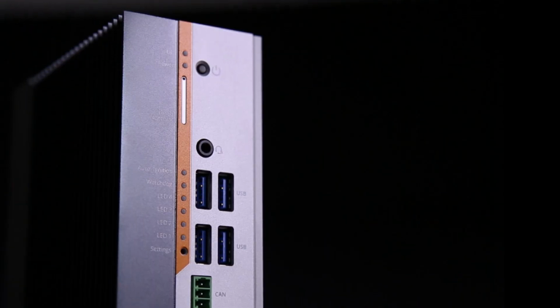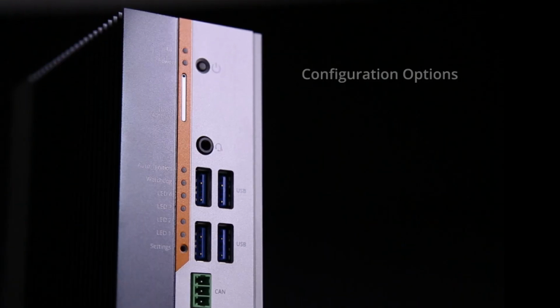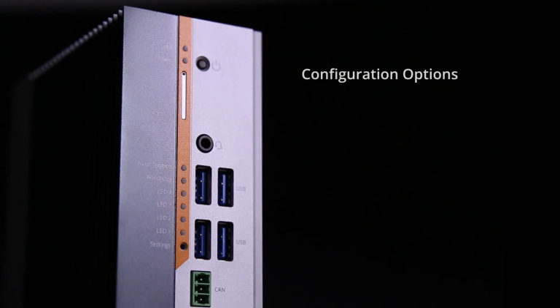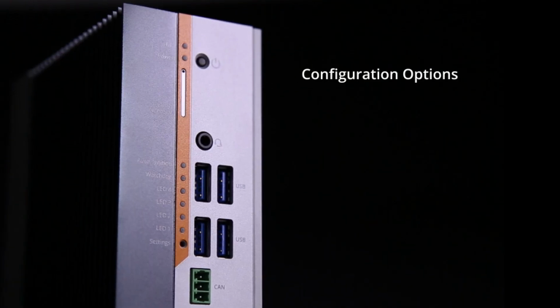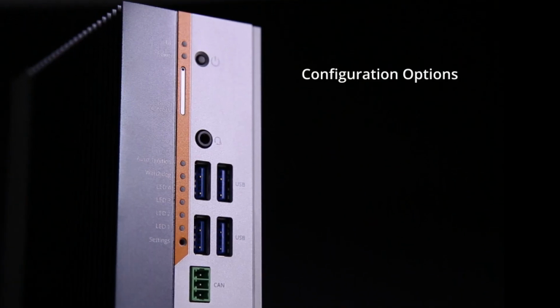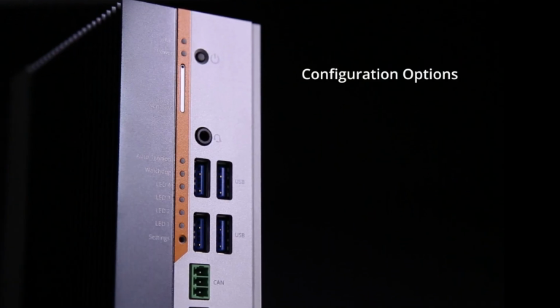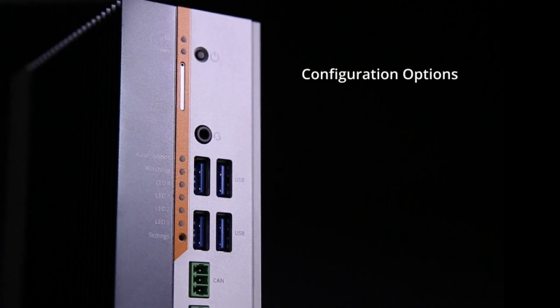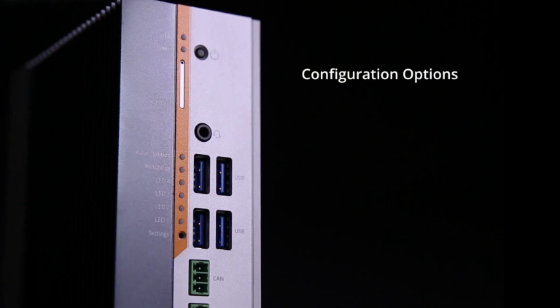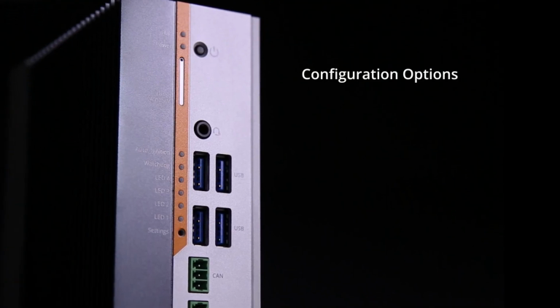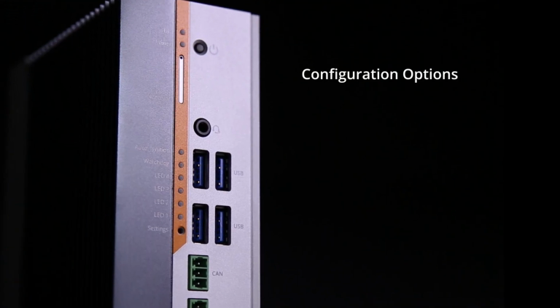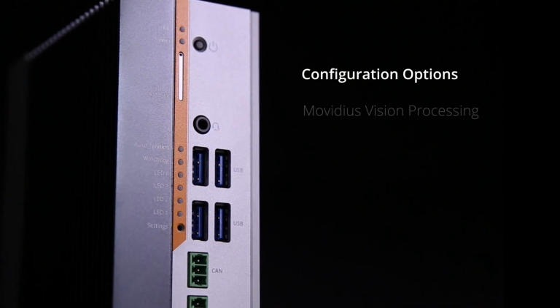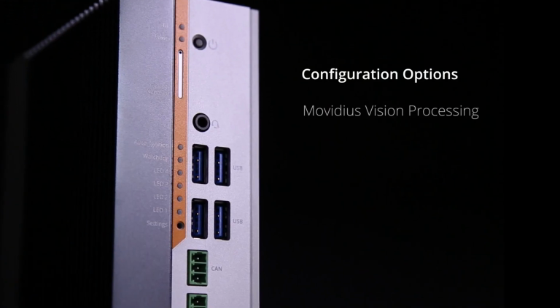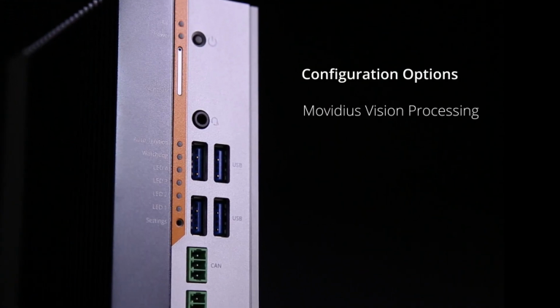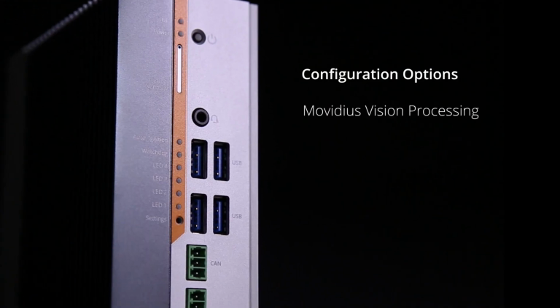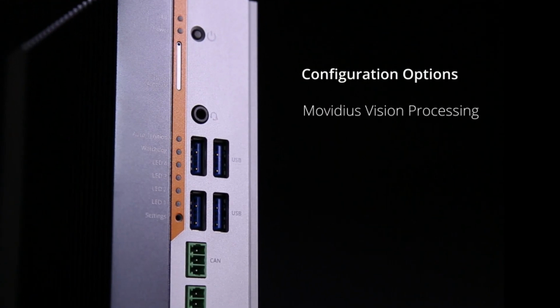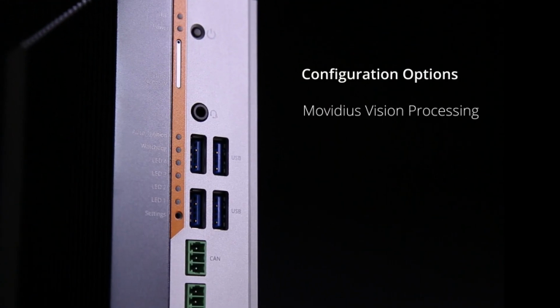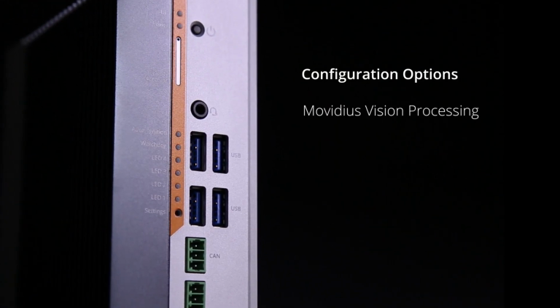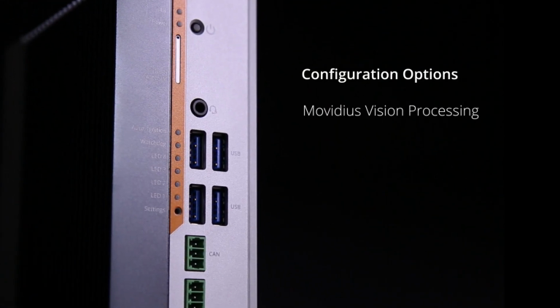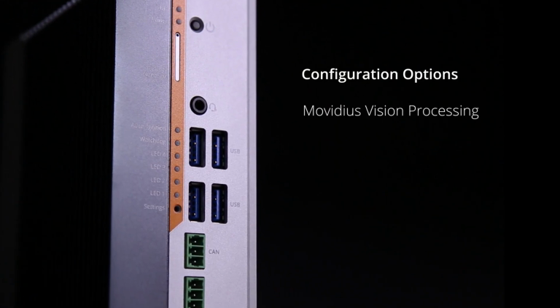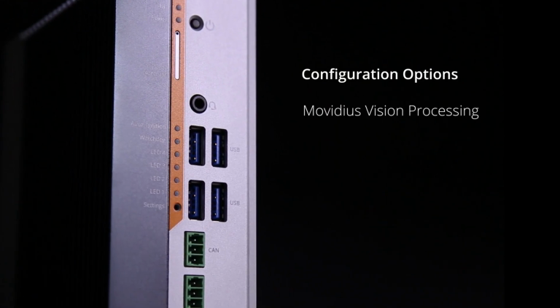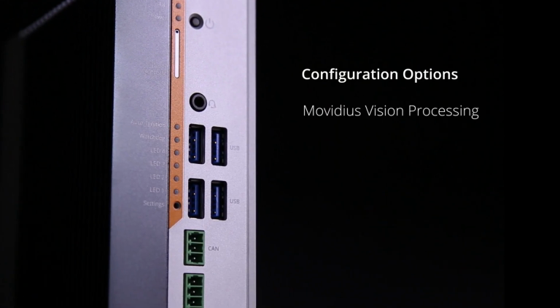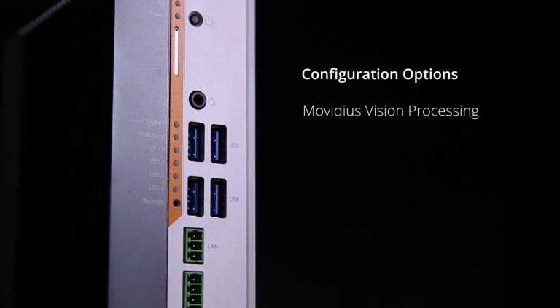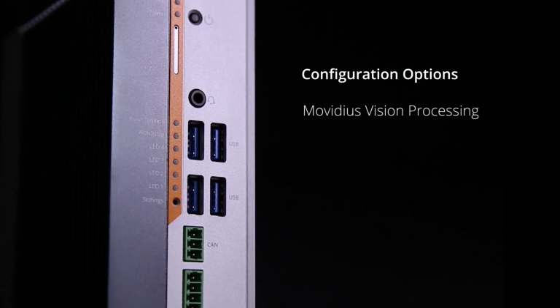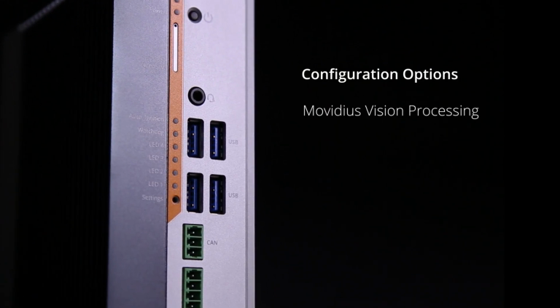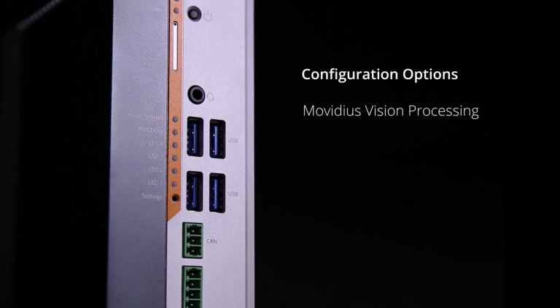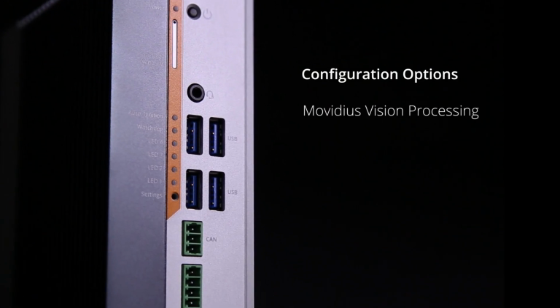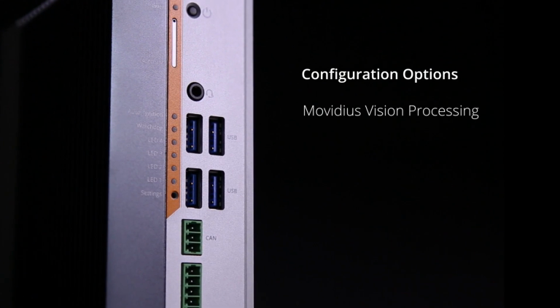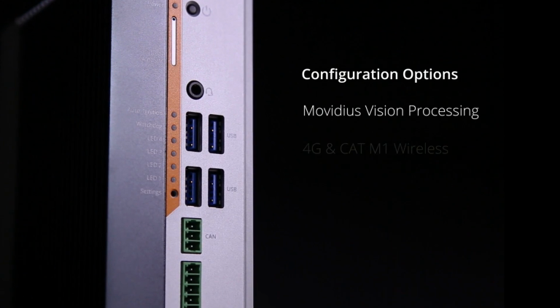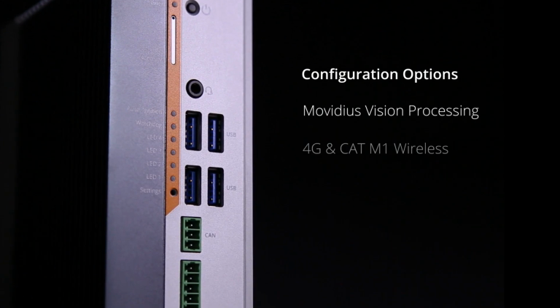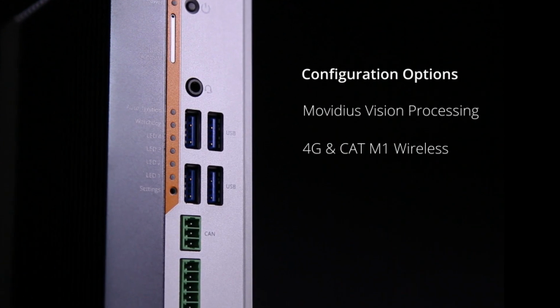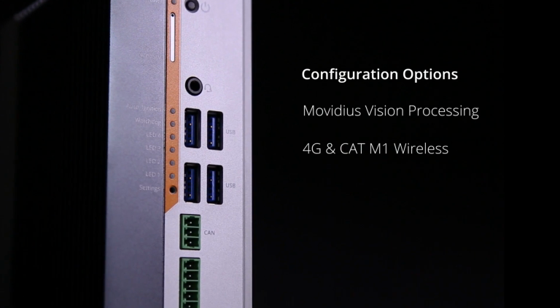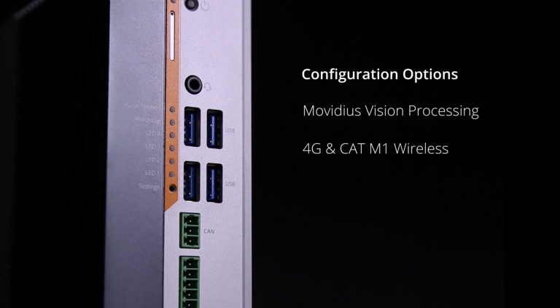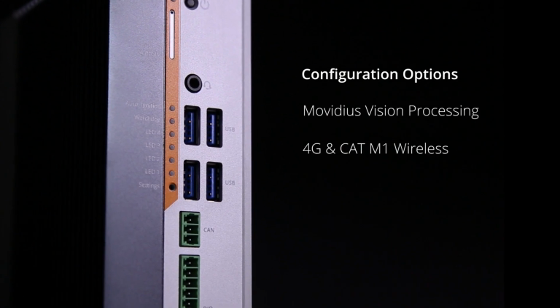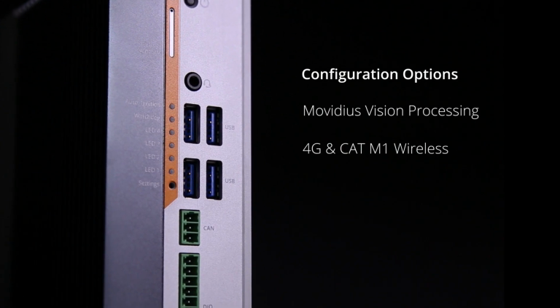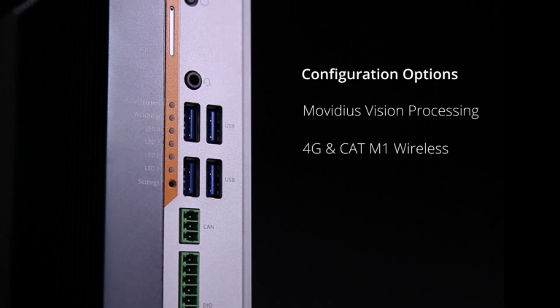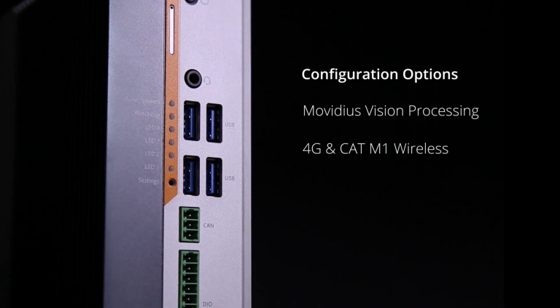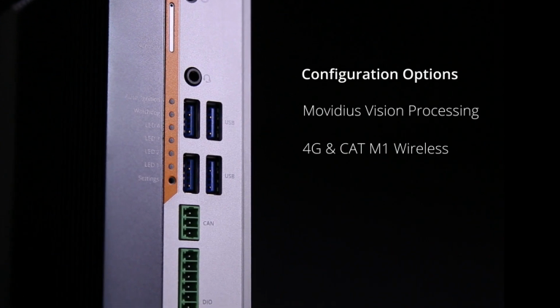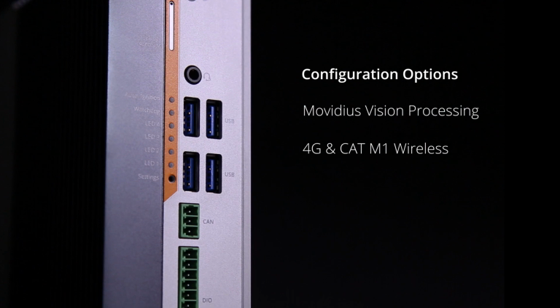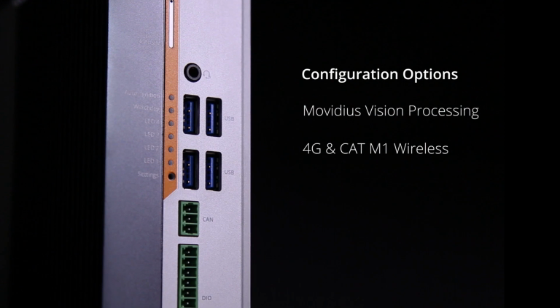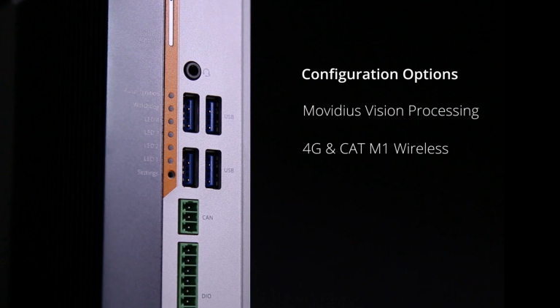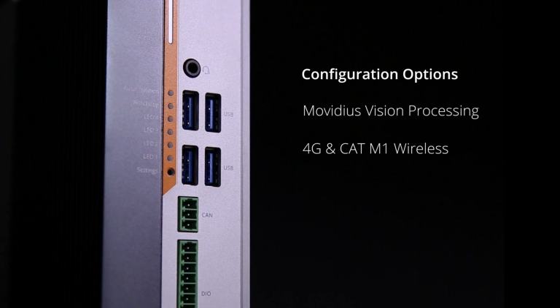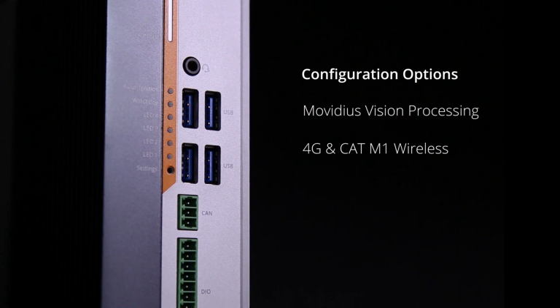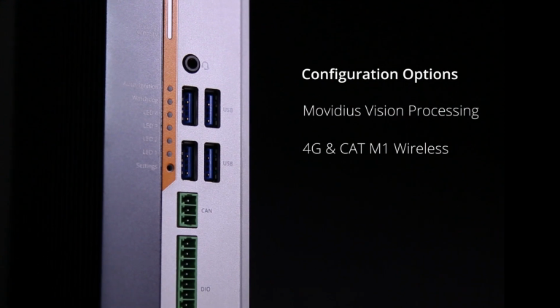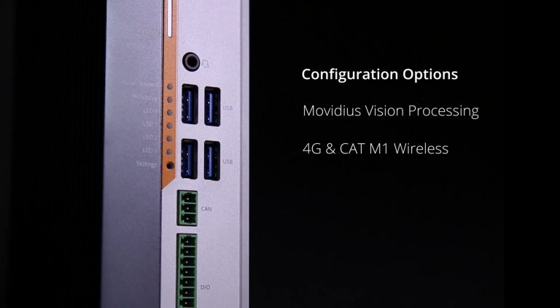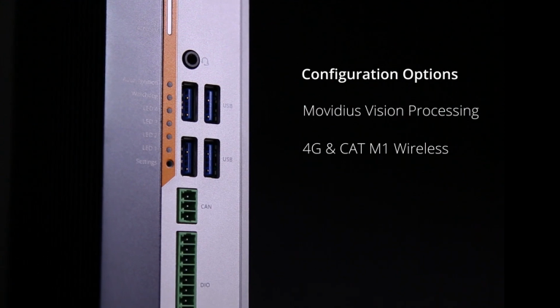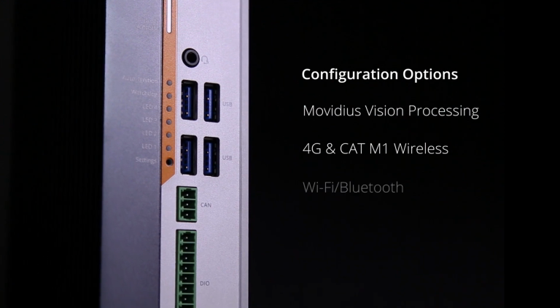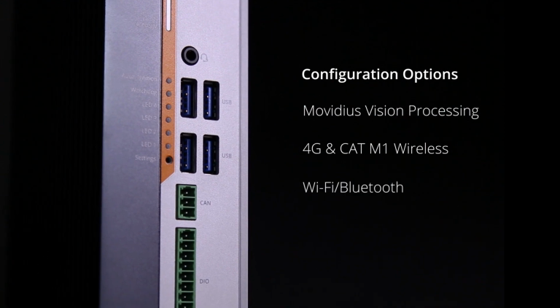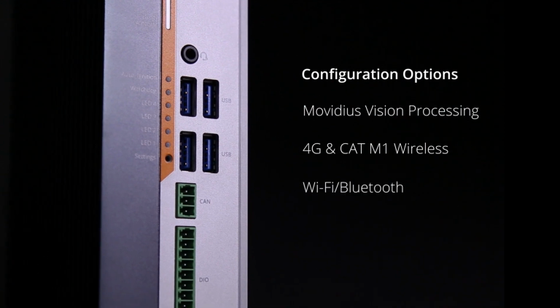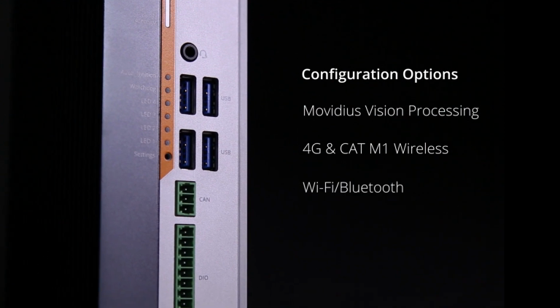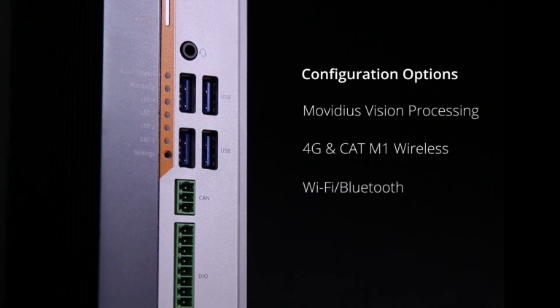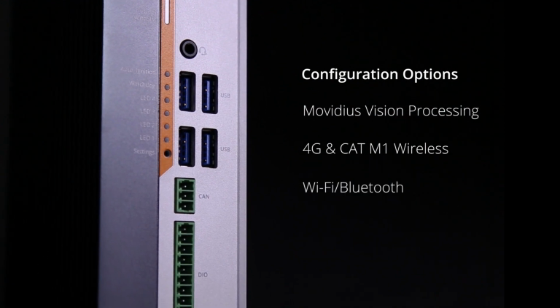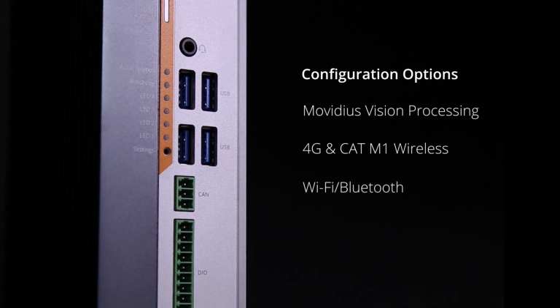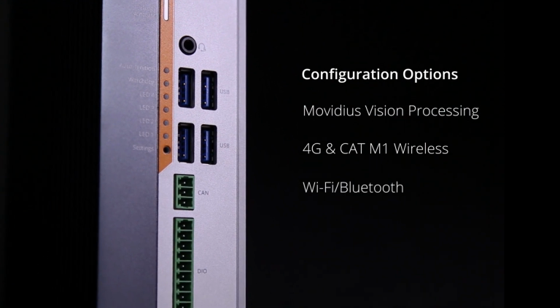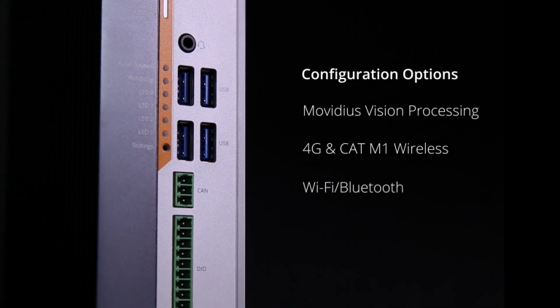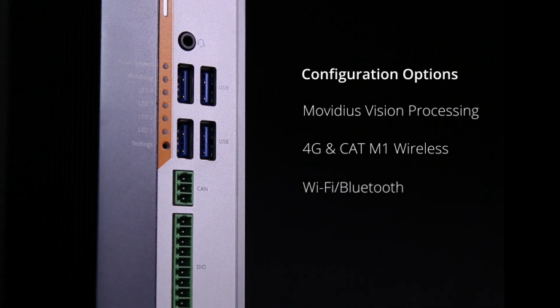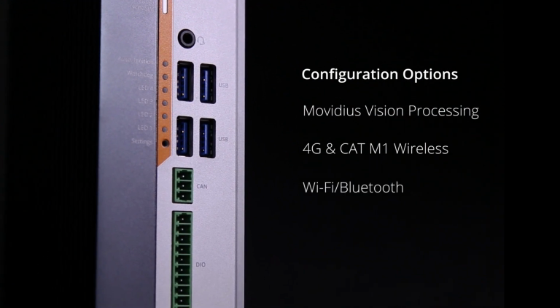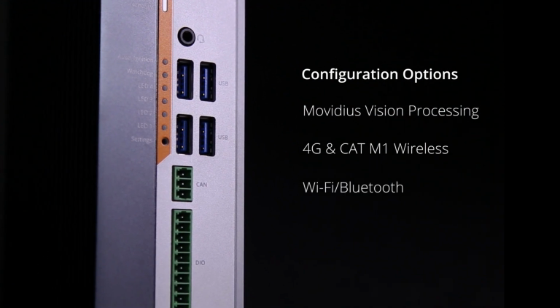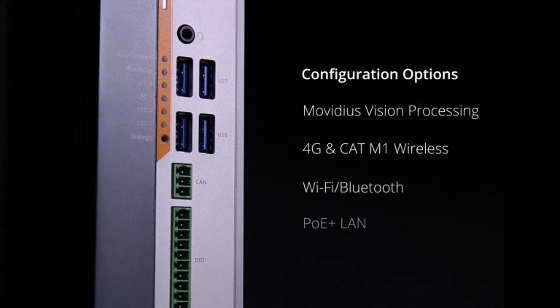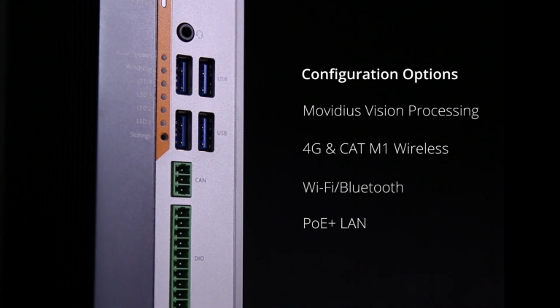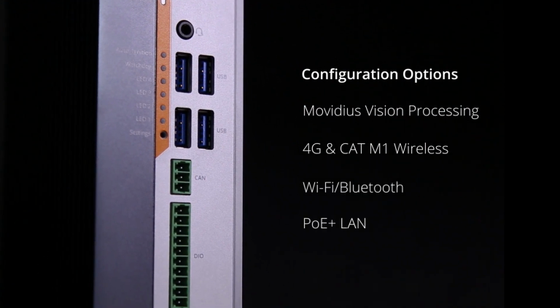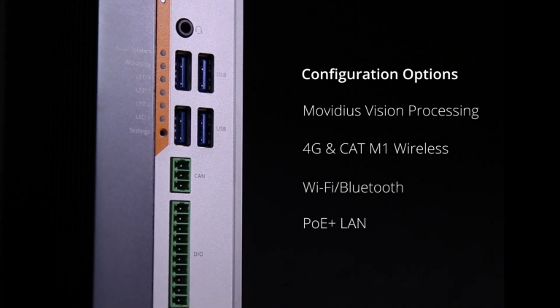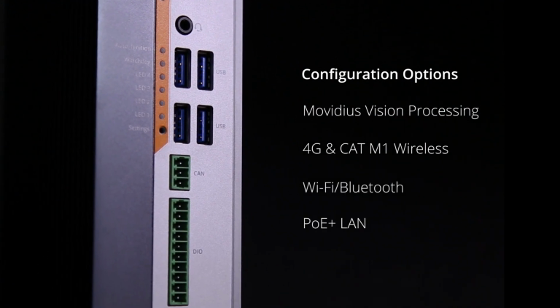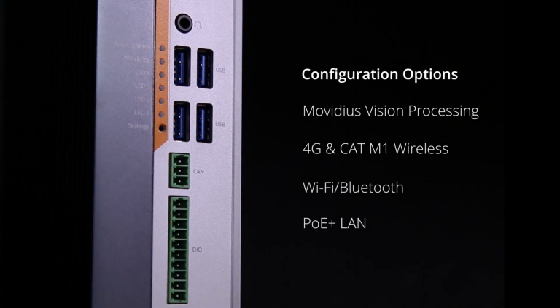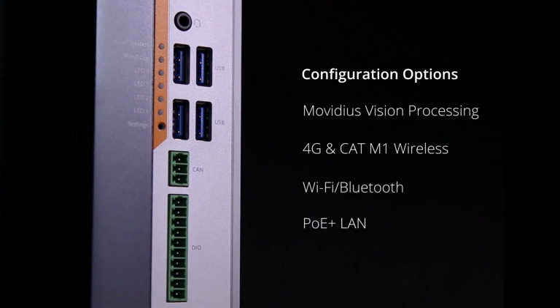Configuration options include Movidius vision processing, 4G and CAT M1 wireless, Wi-Fi Bluetooth, and PoE LAN.